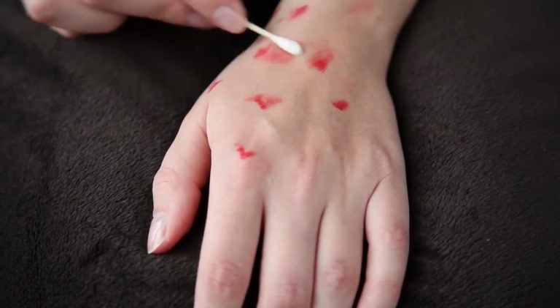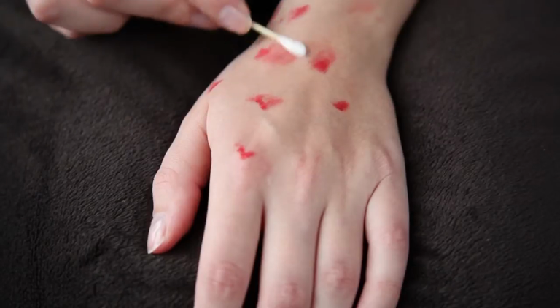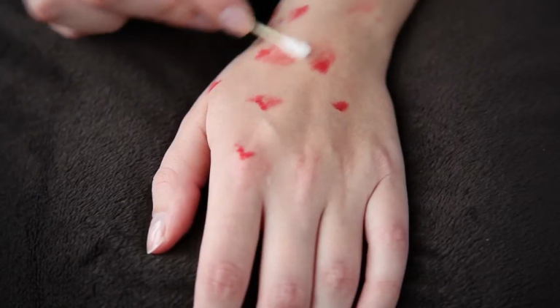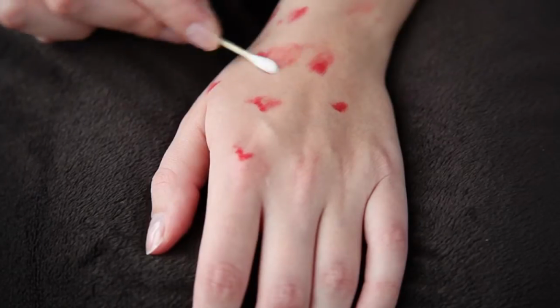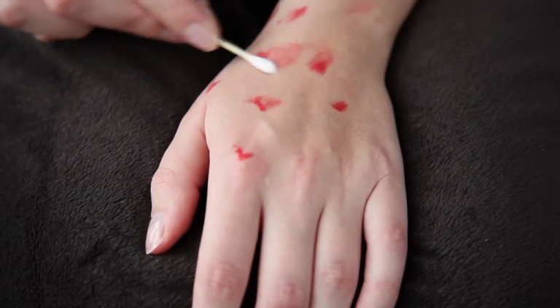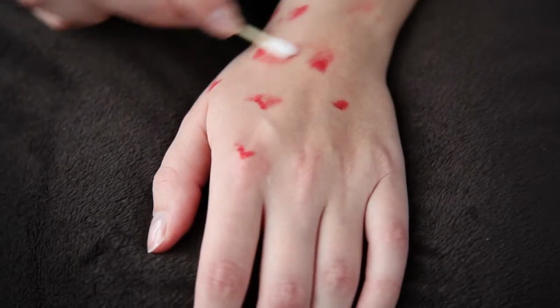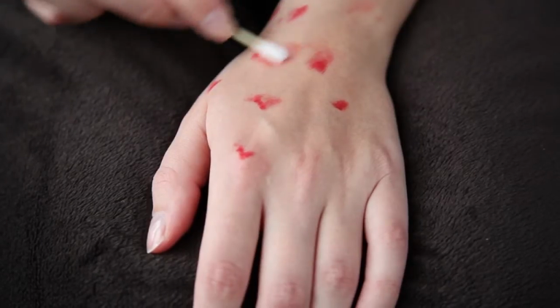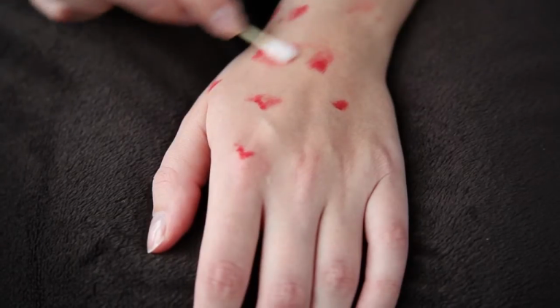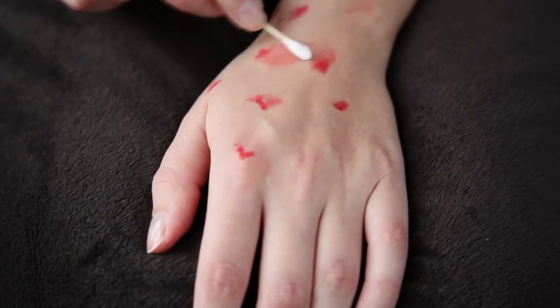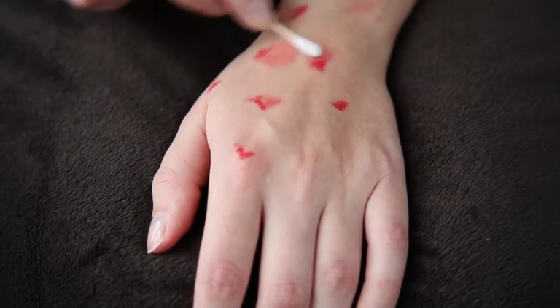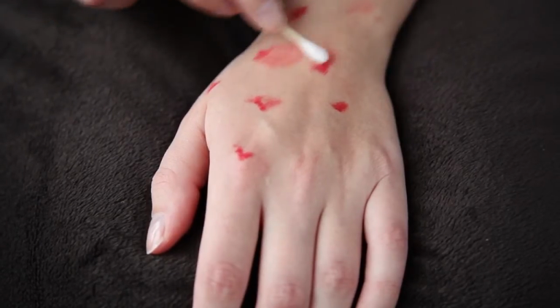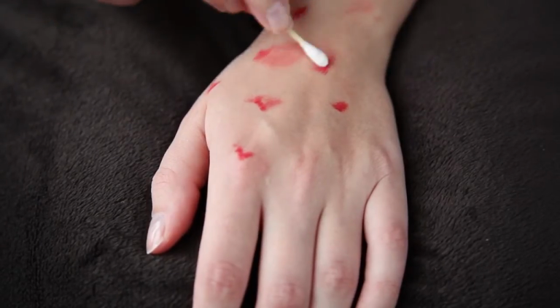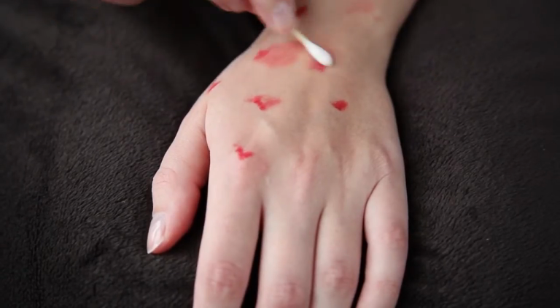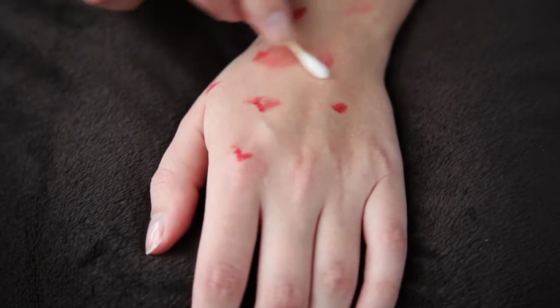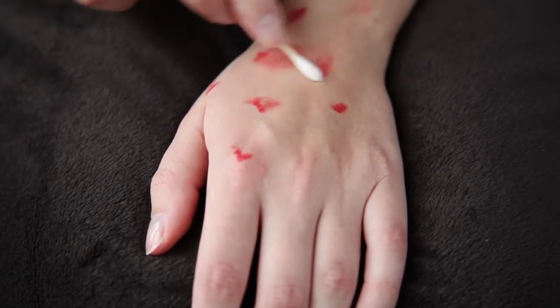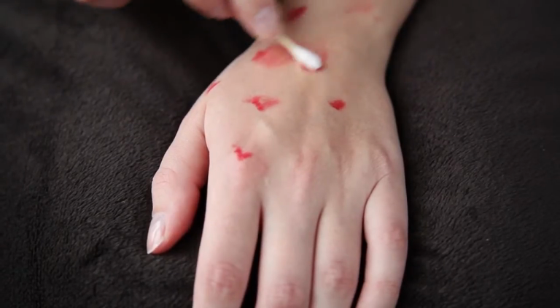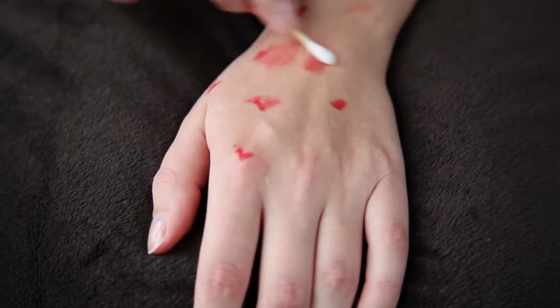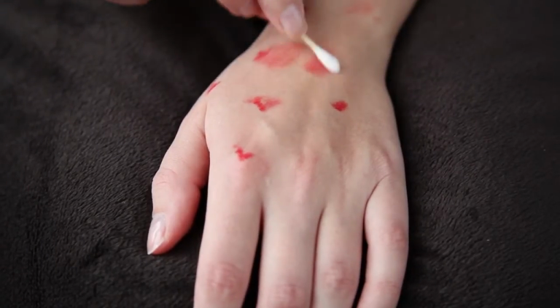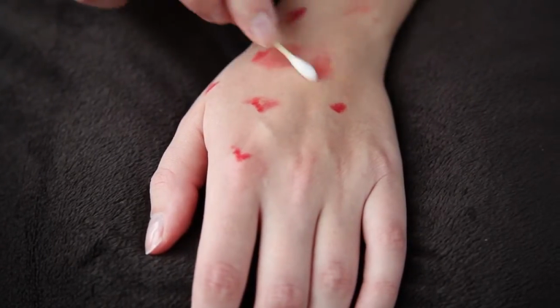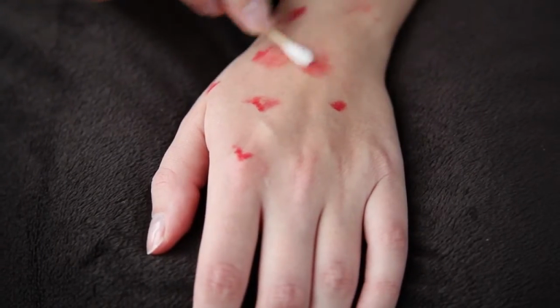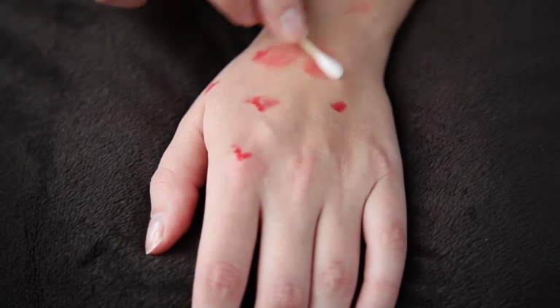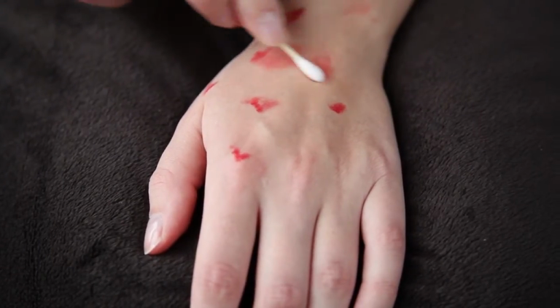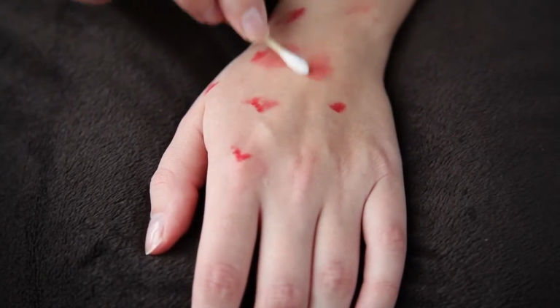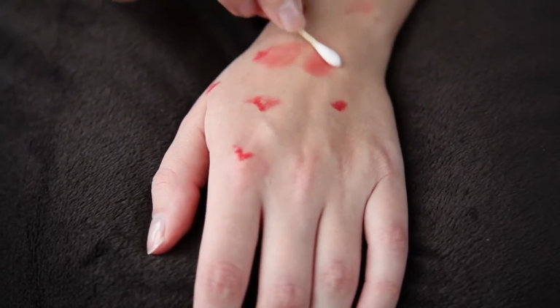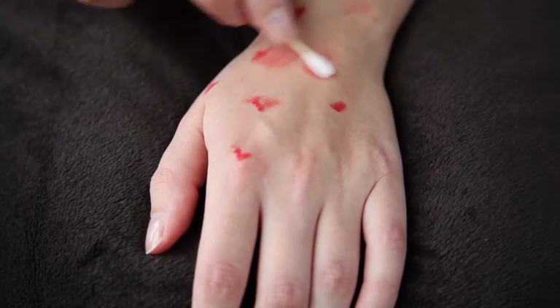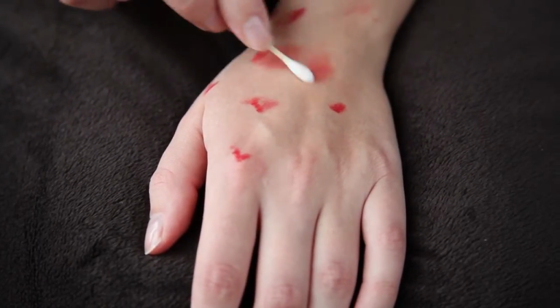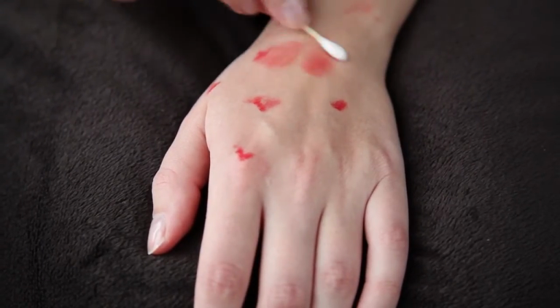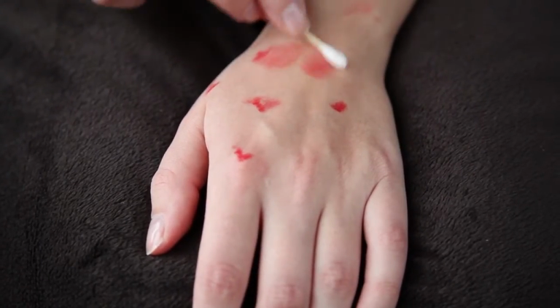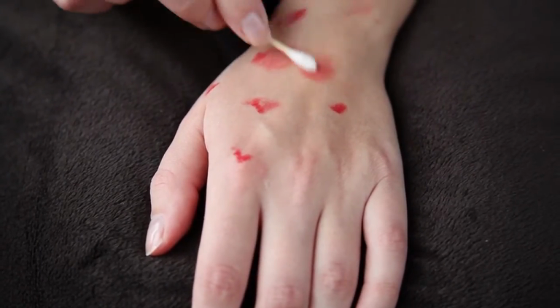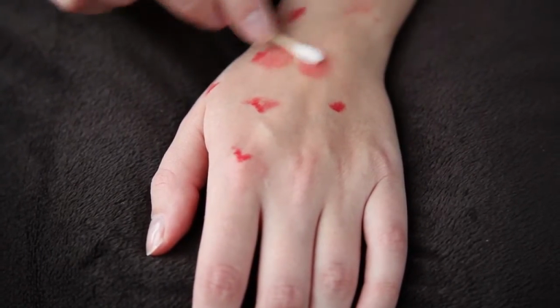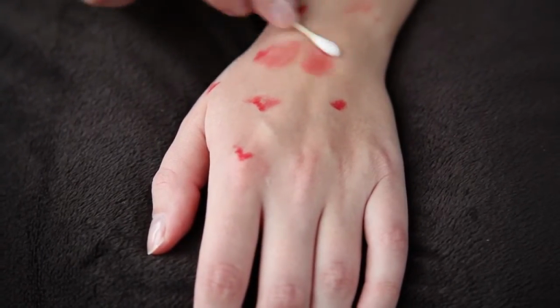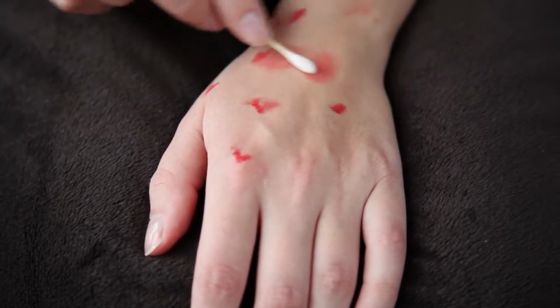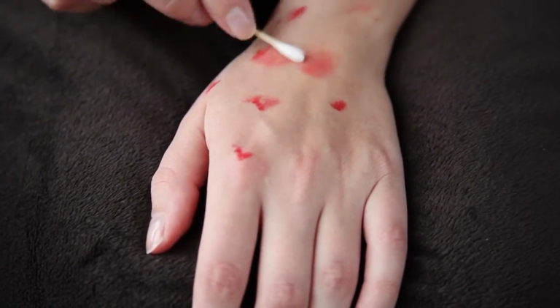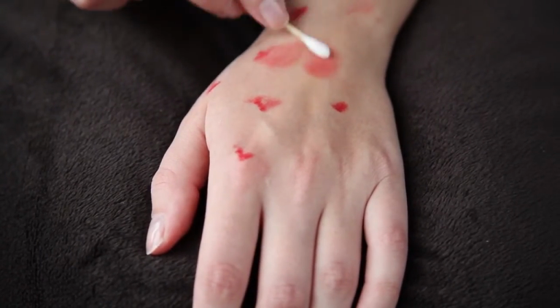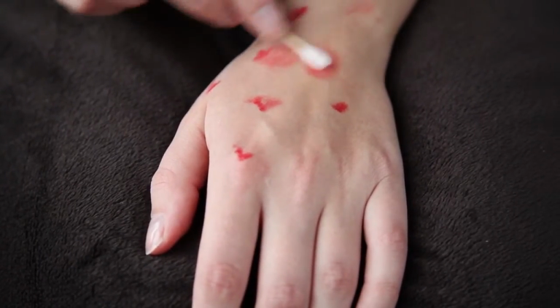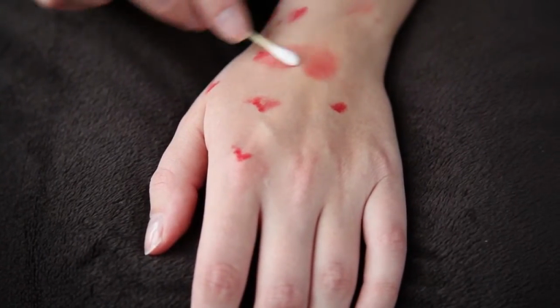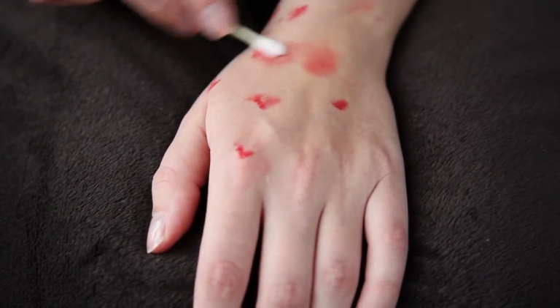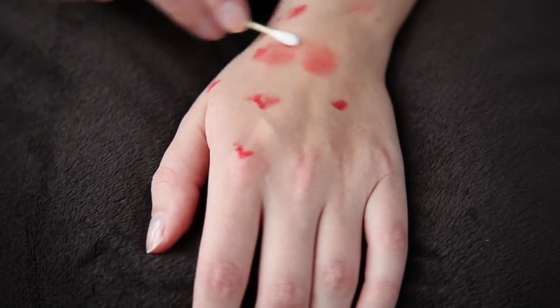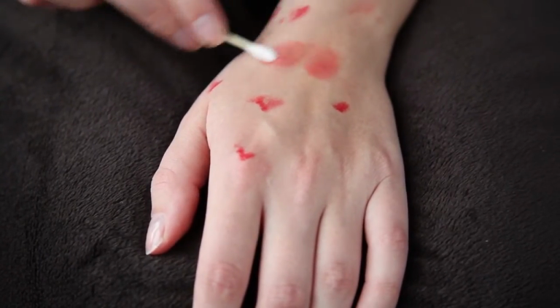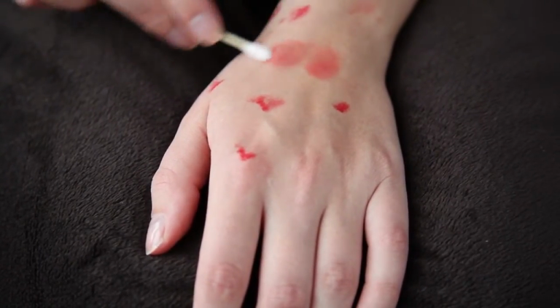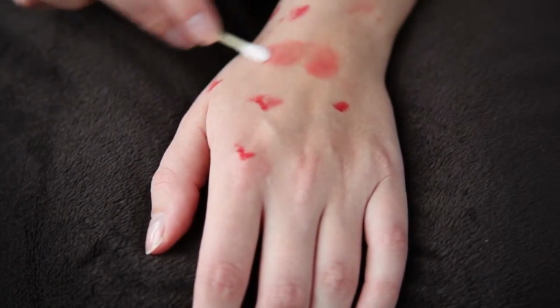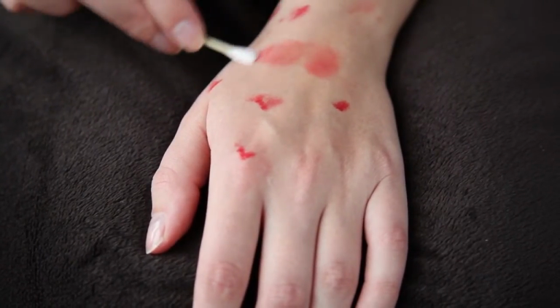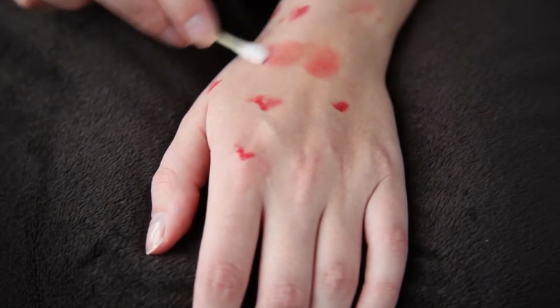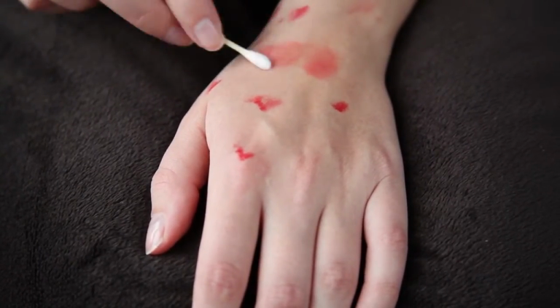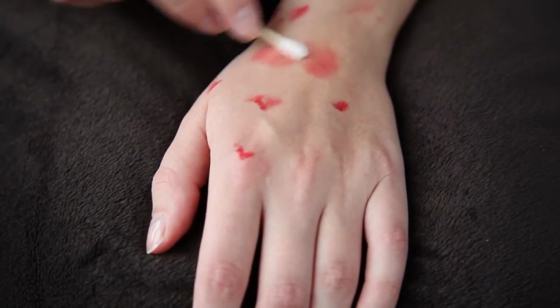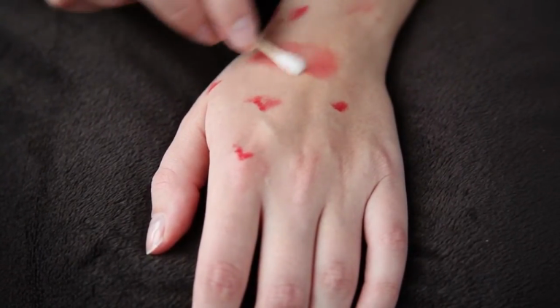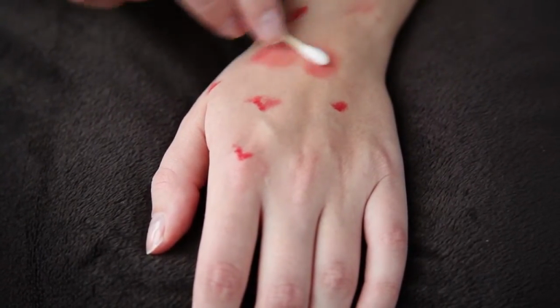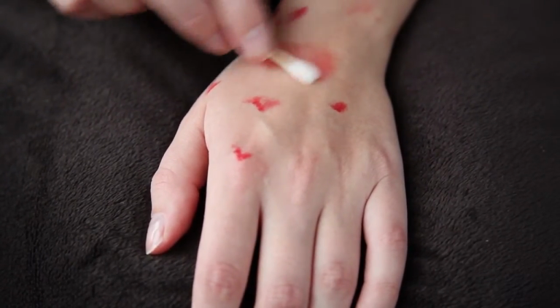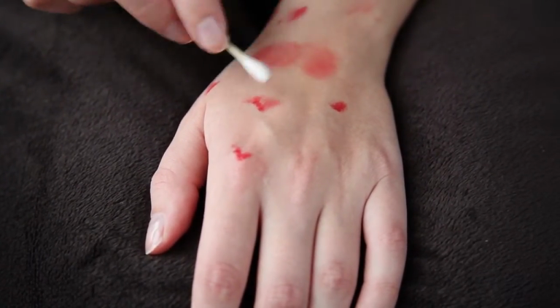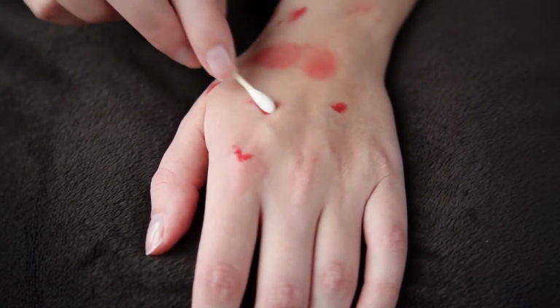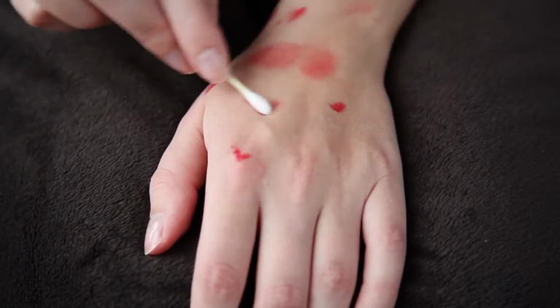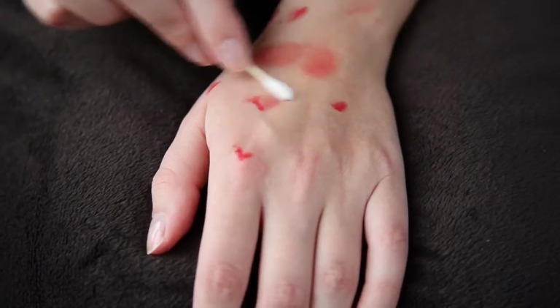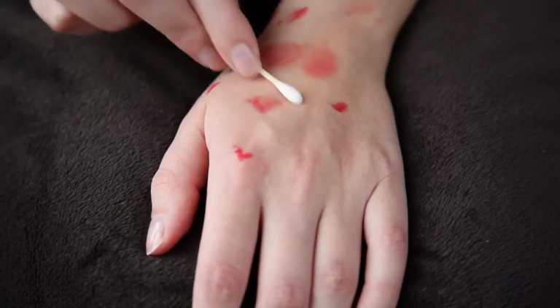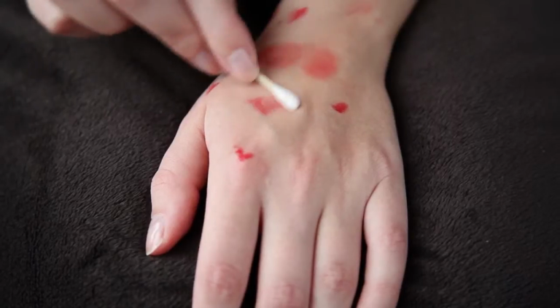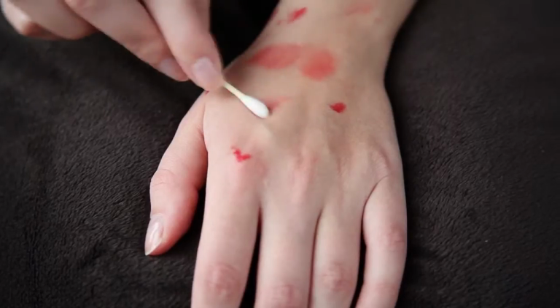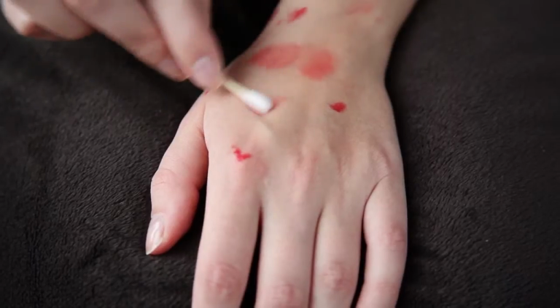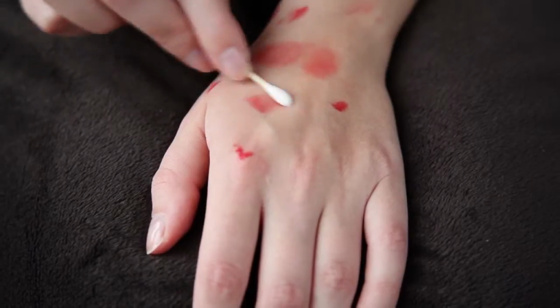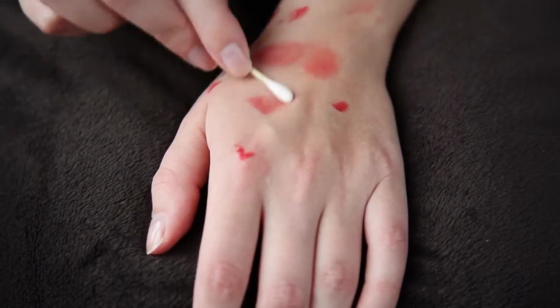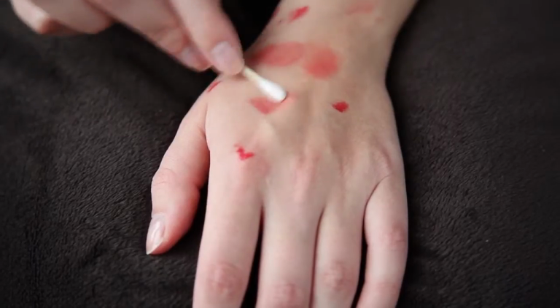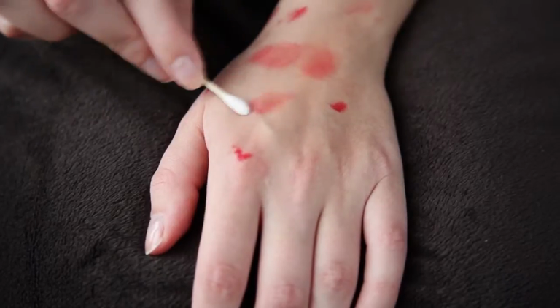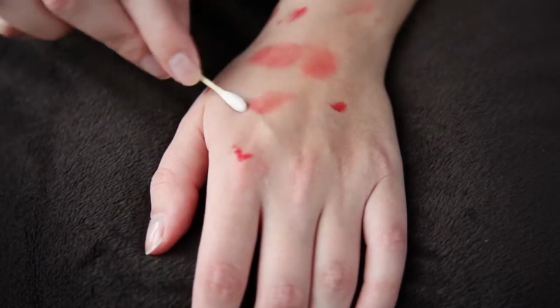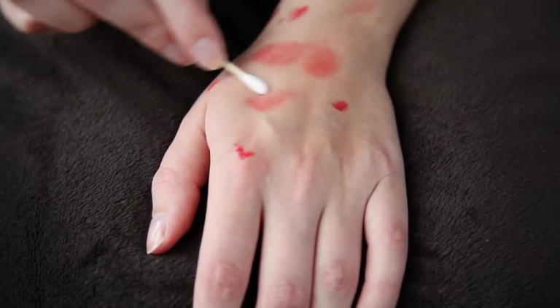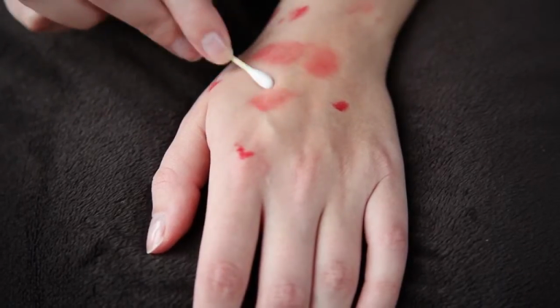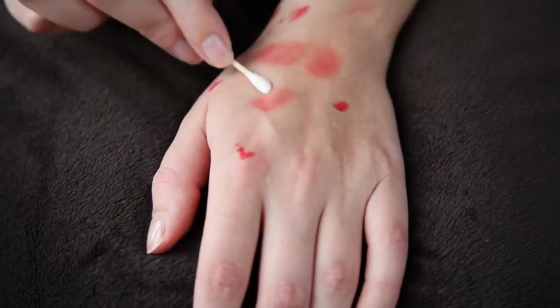I'm using a q-tip to apply the paint in circular motions. You can also use your finger or a soft brush.